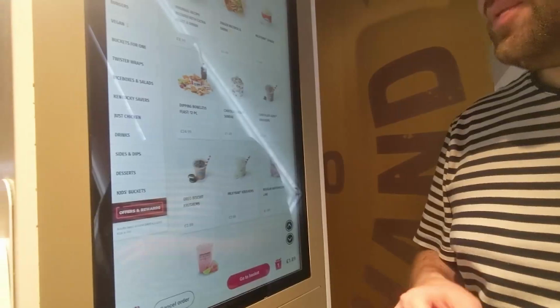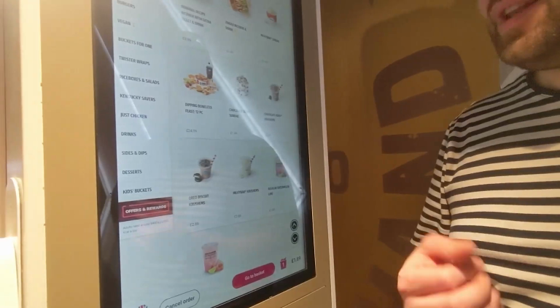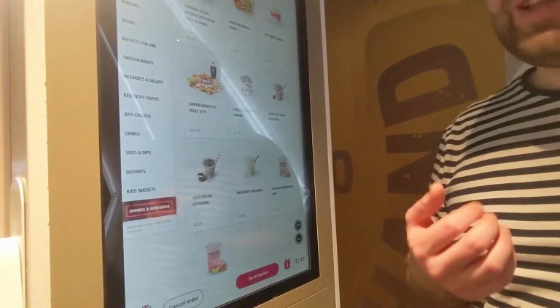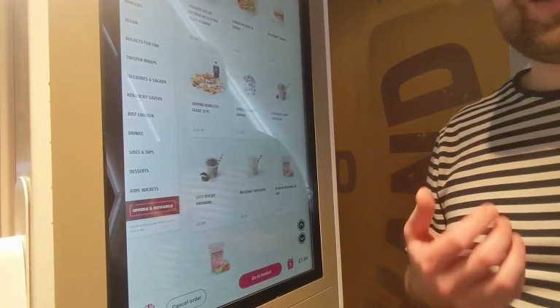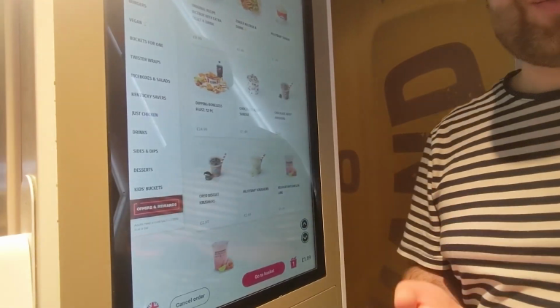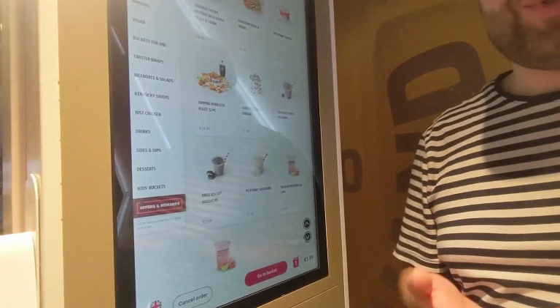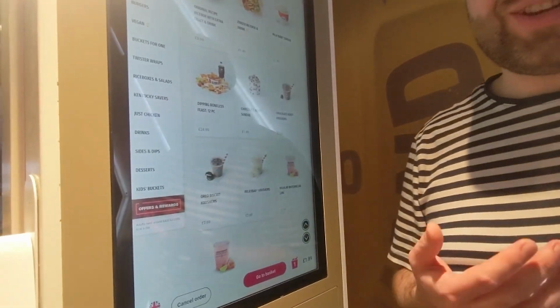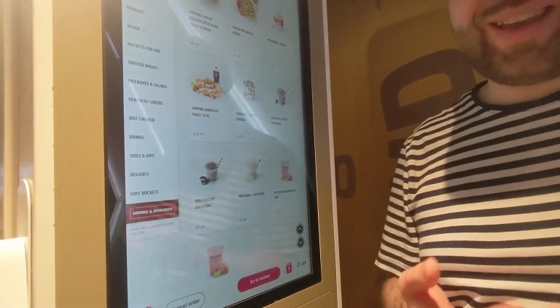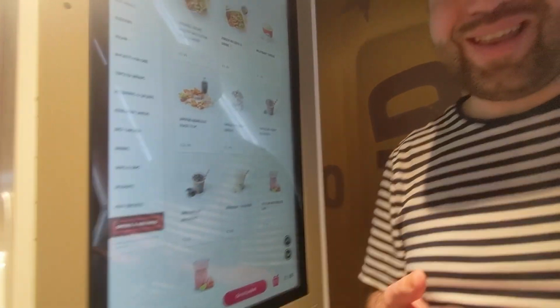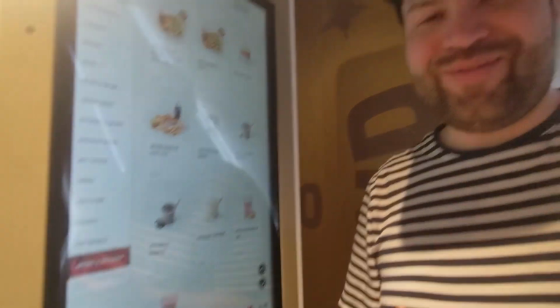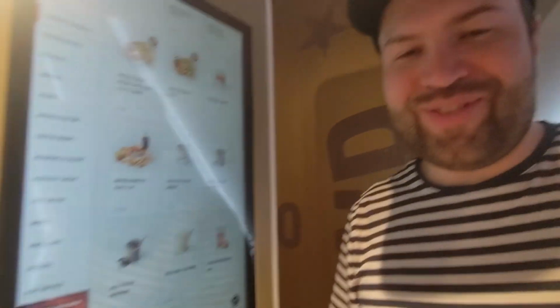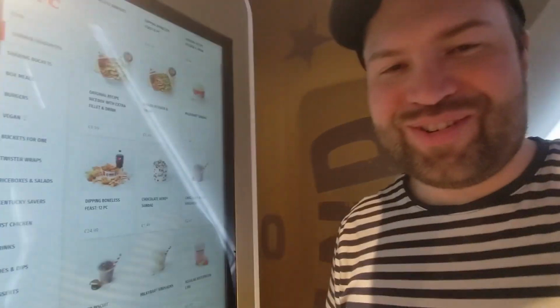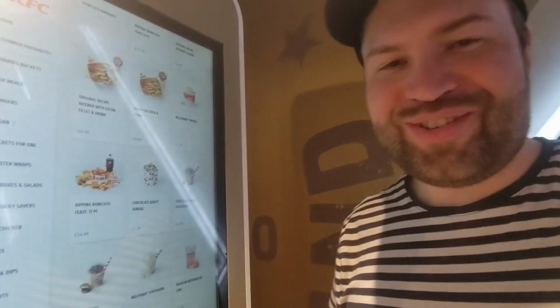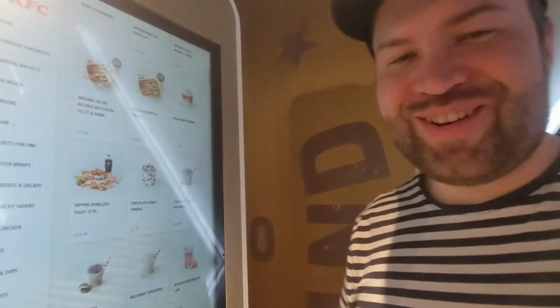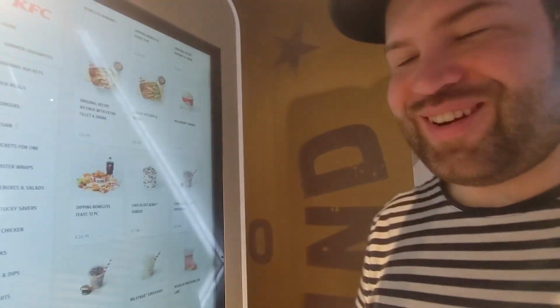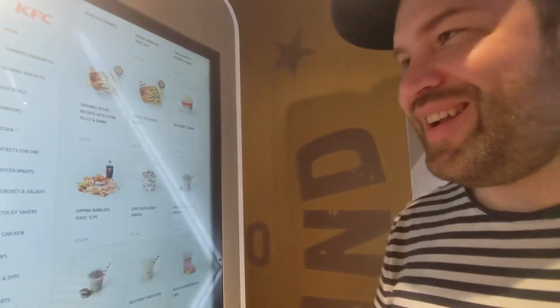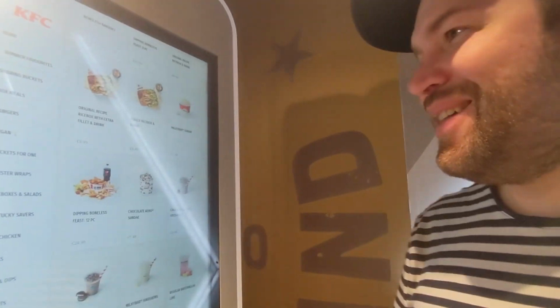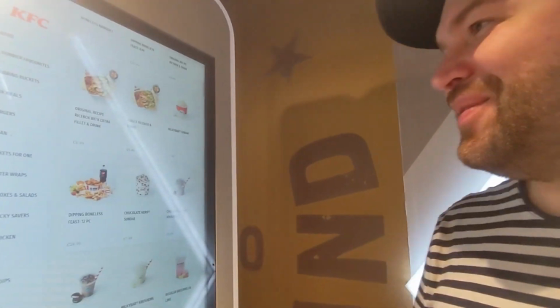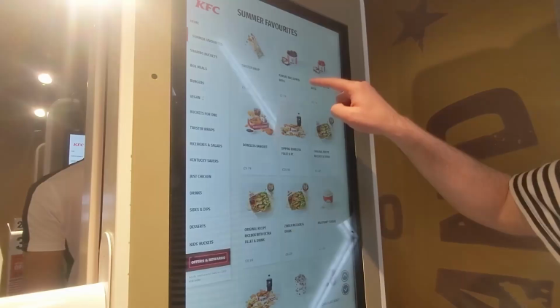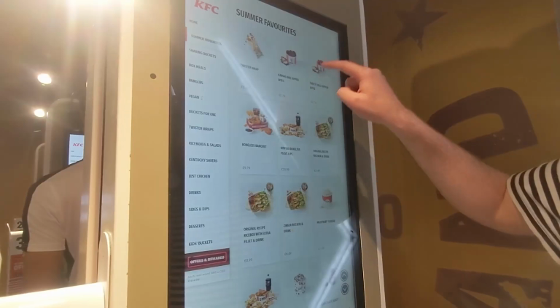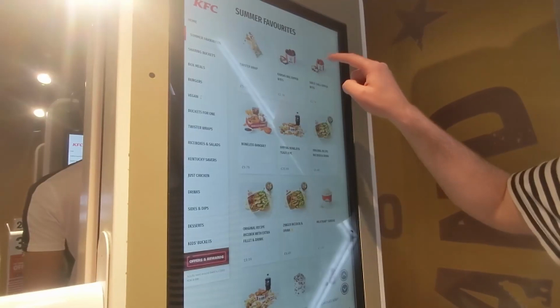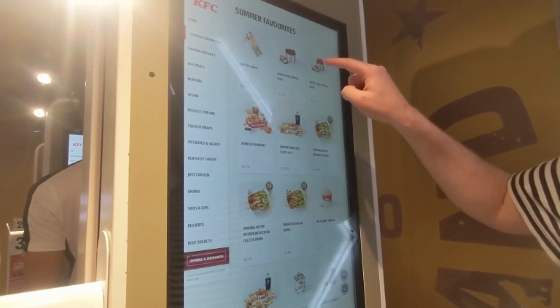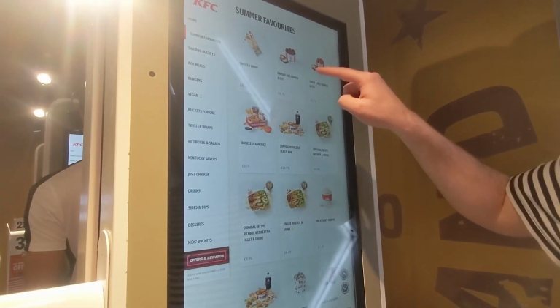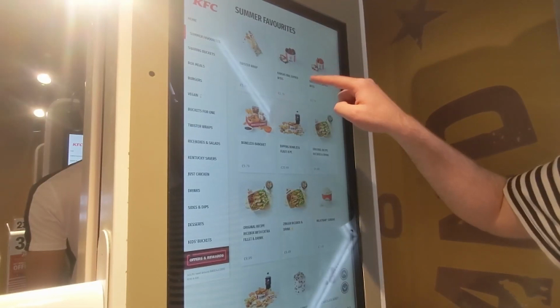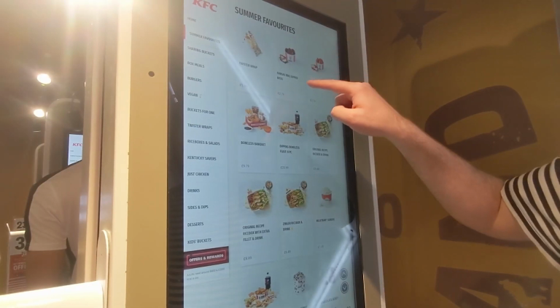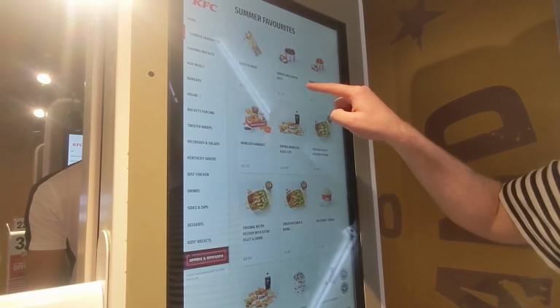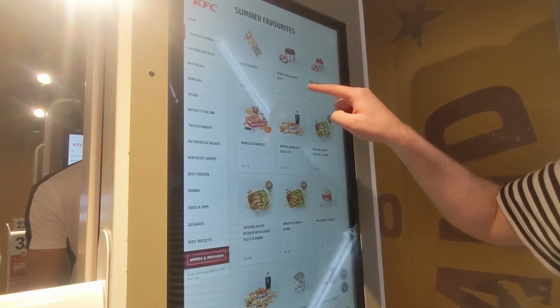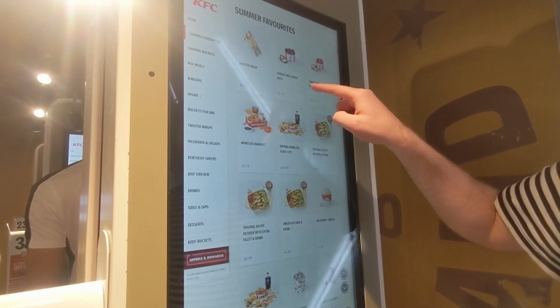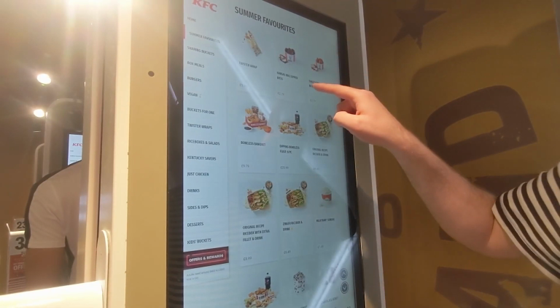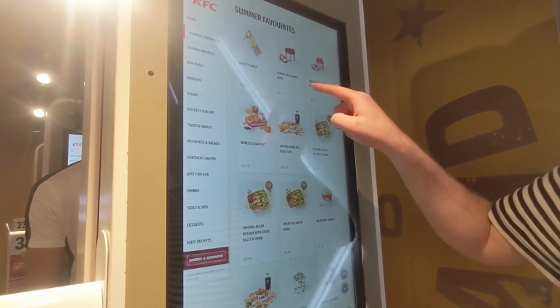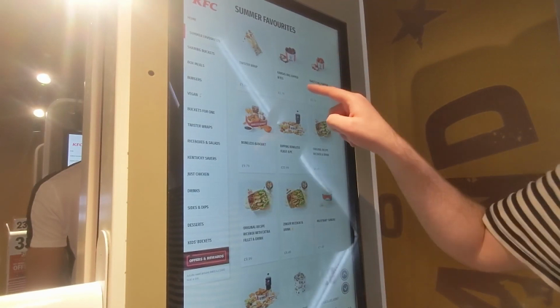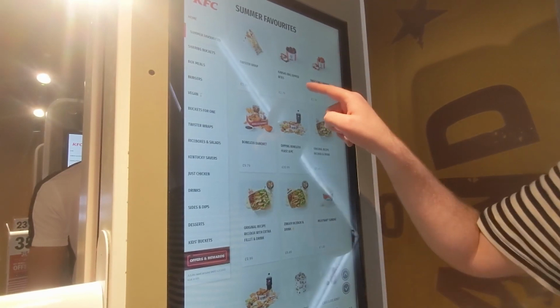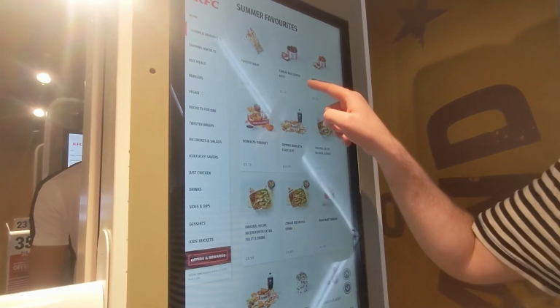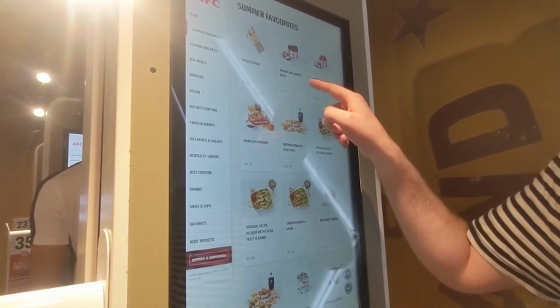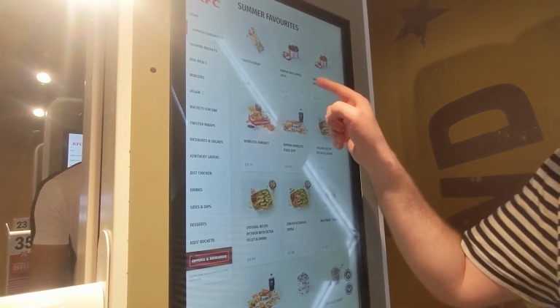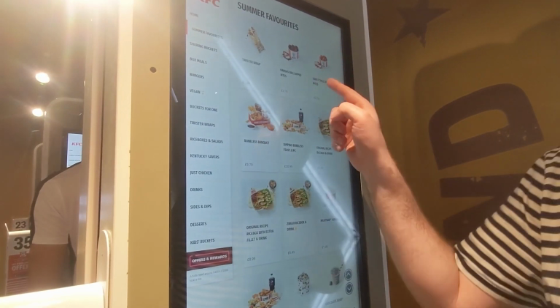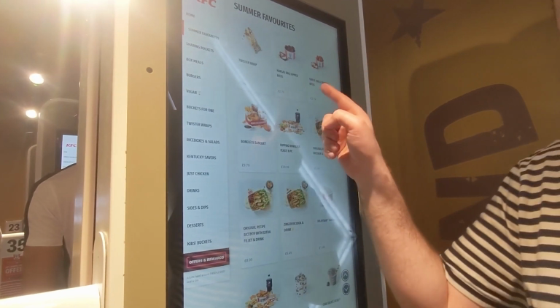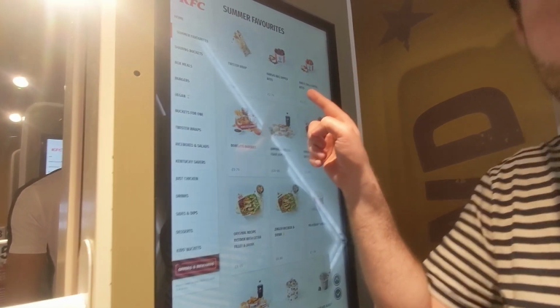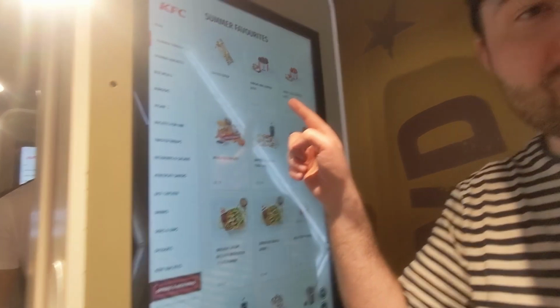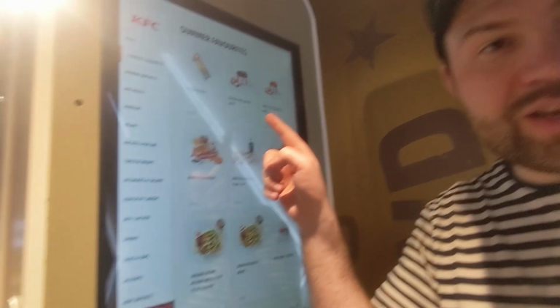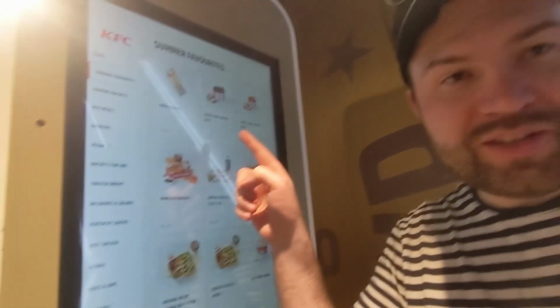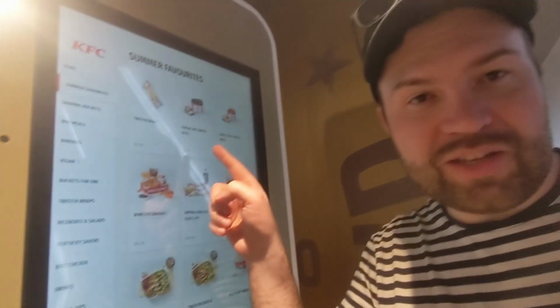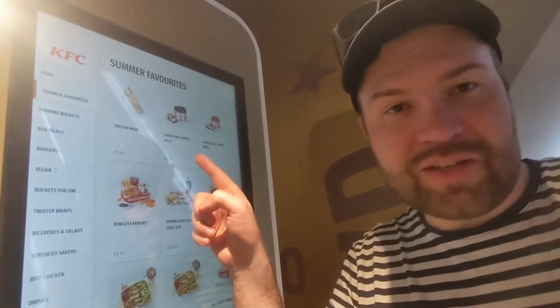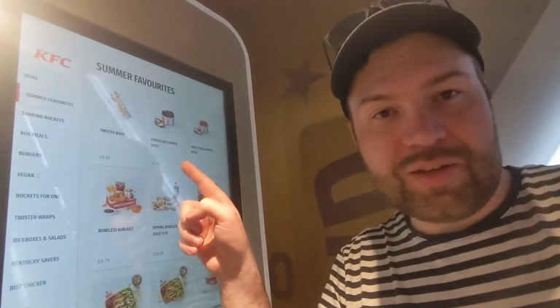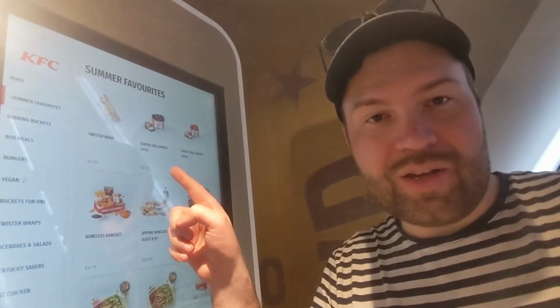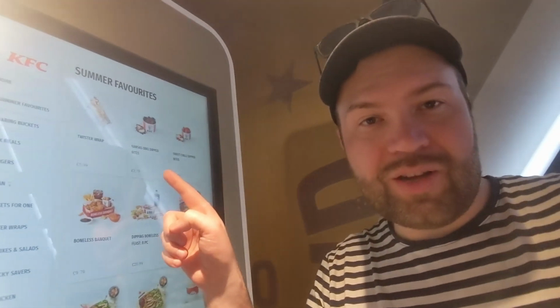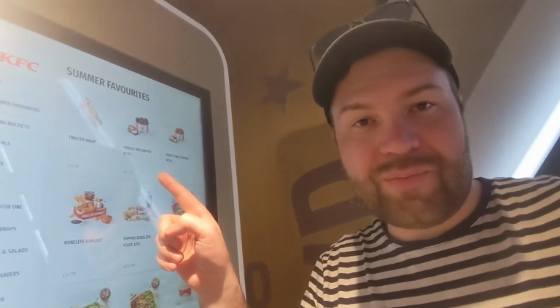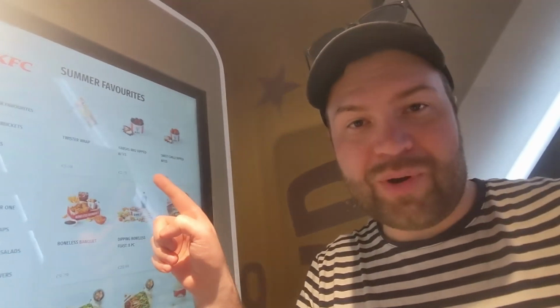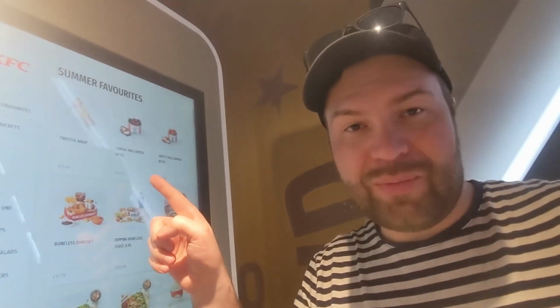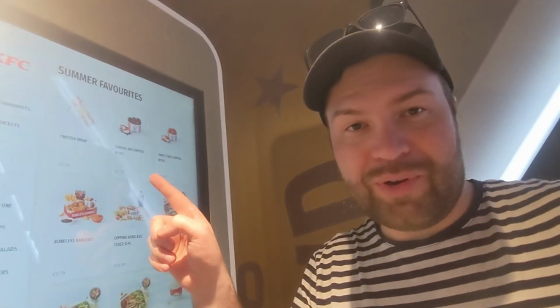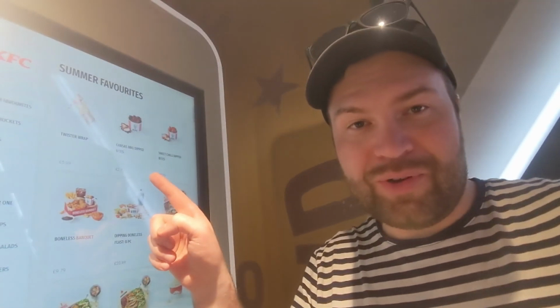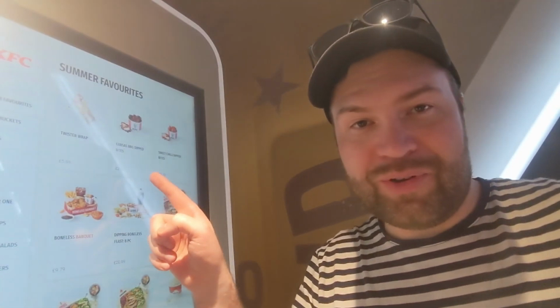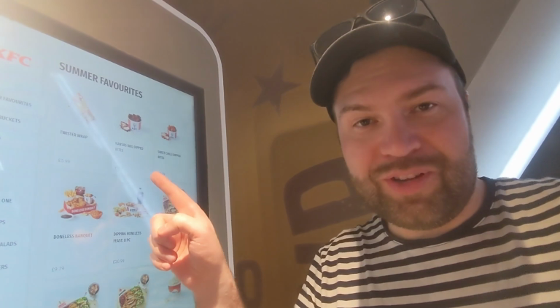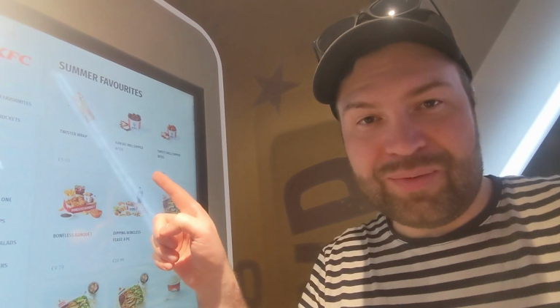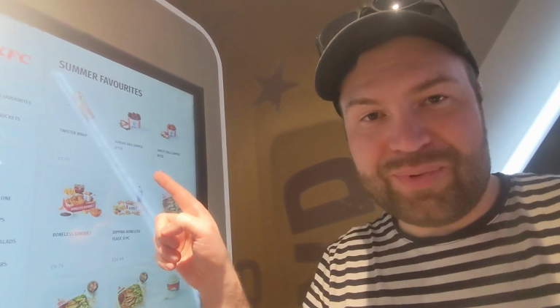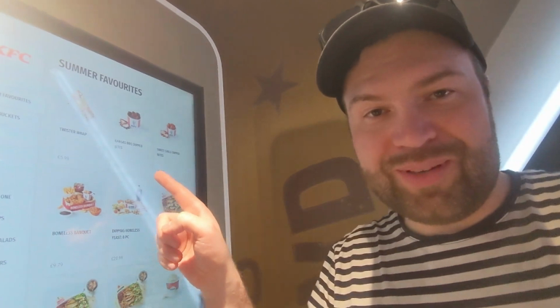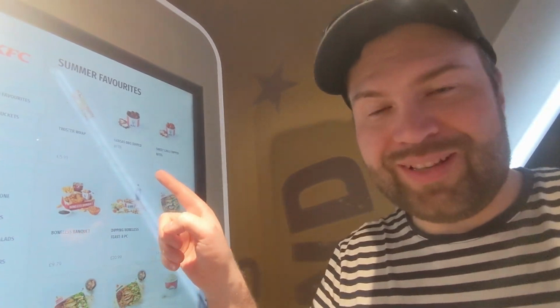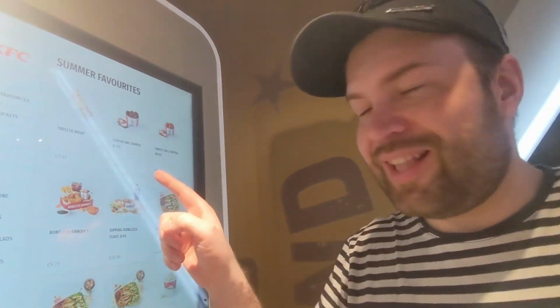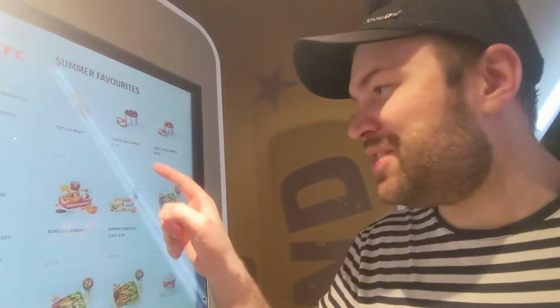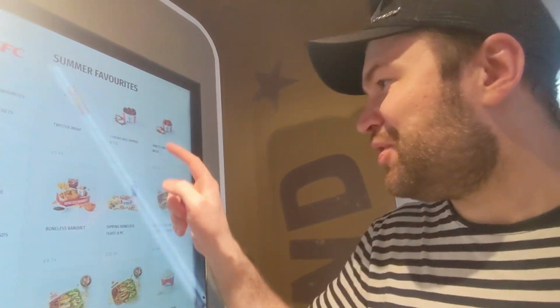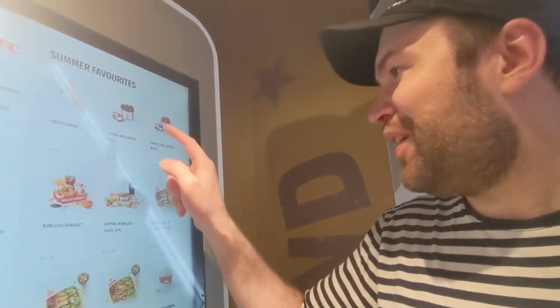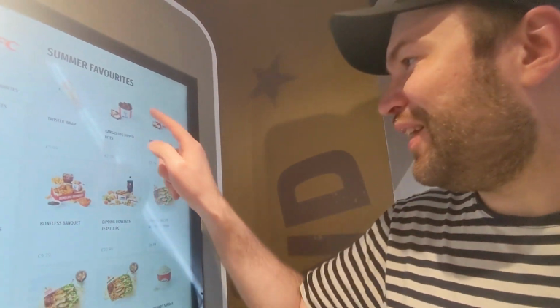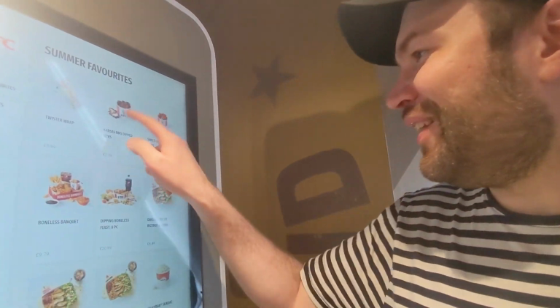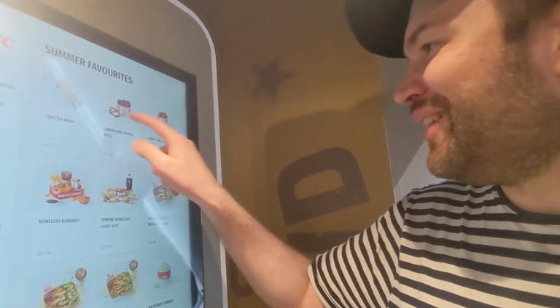So maybe we'll choose this one. We need some chicken for sure. I'm just curious about it. Kansas barbecue dipped — let's try it.